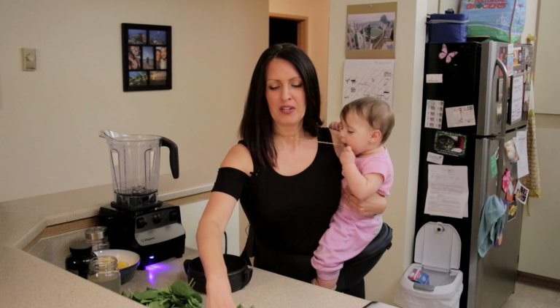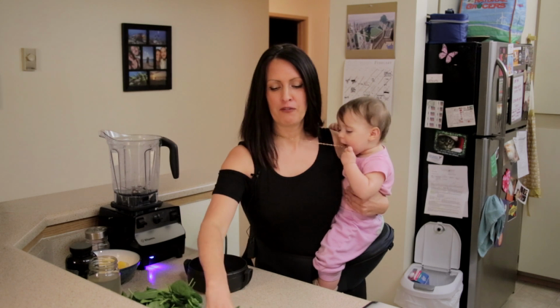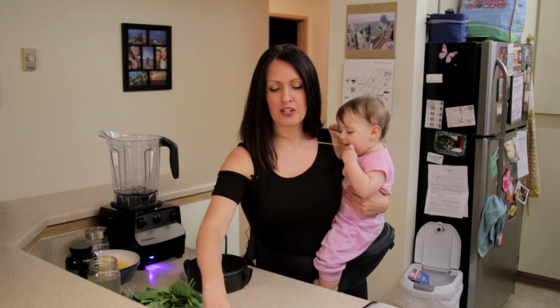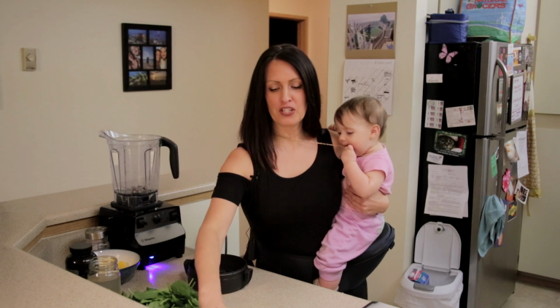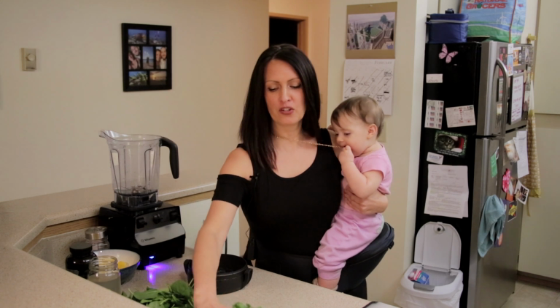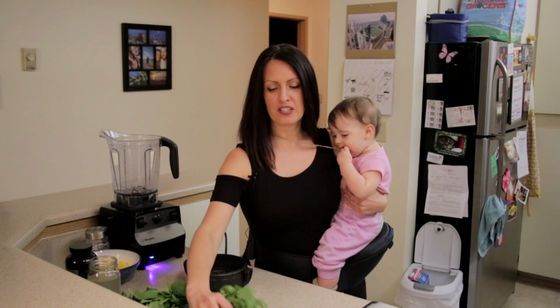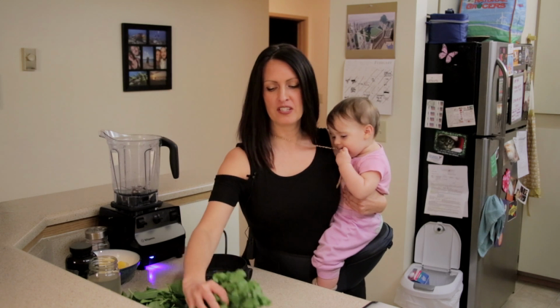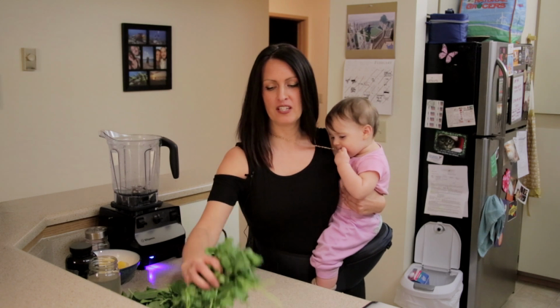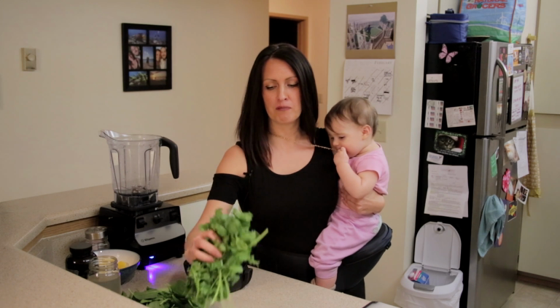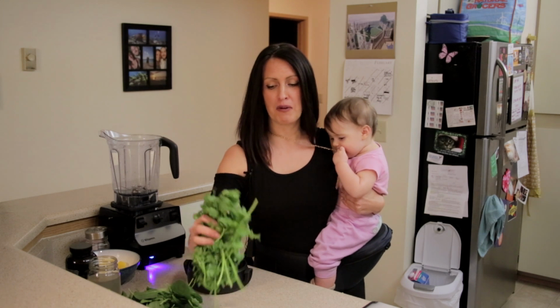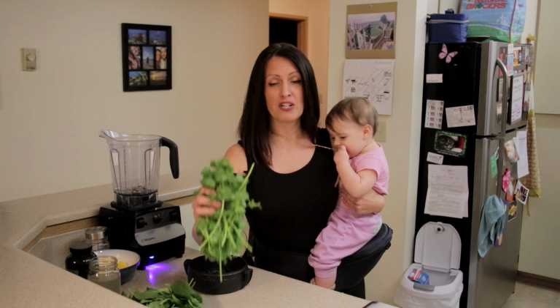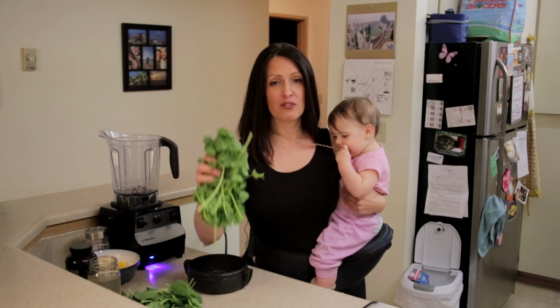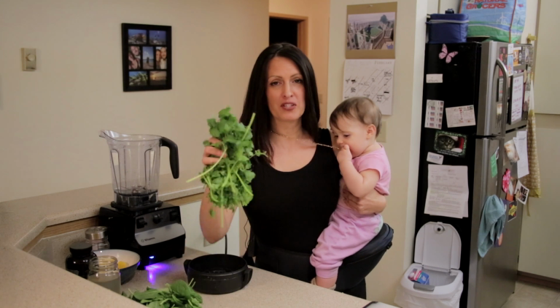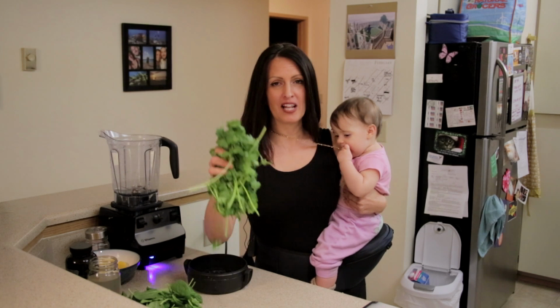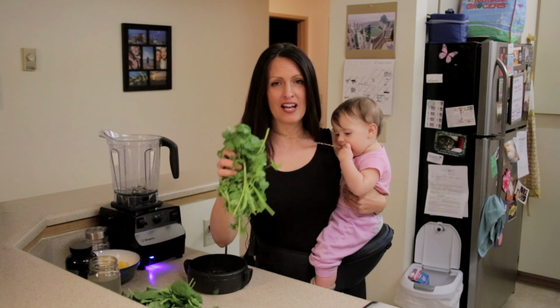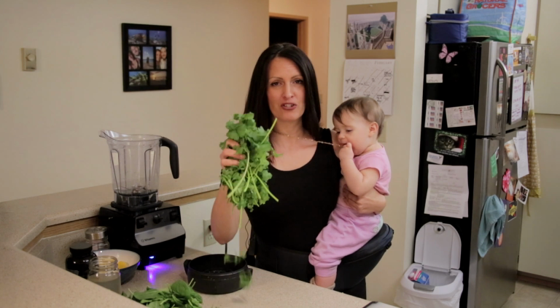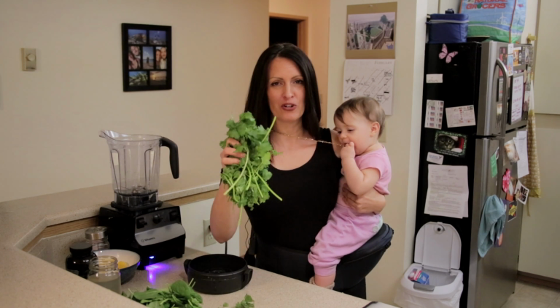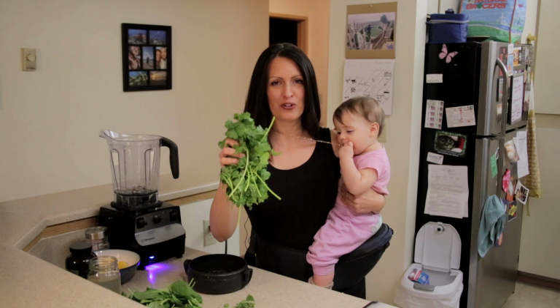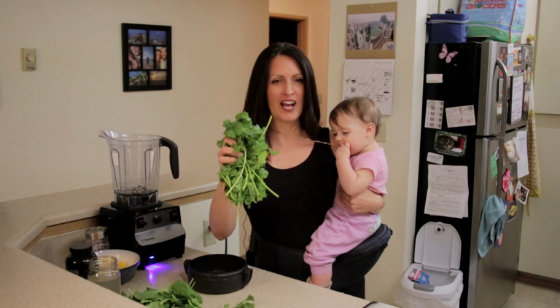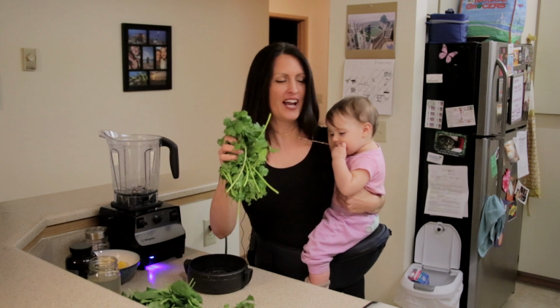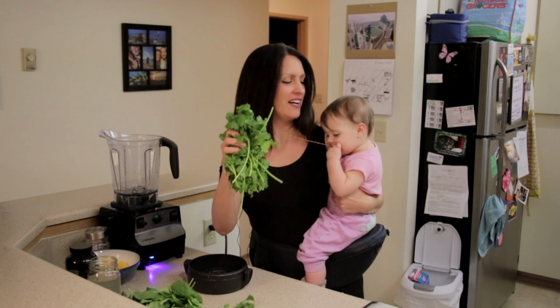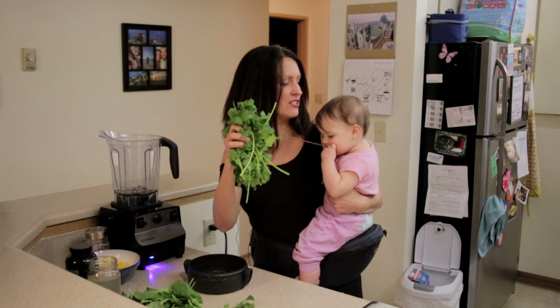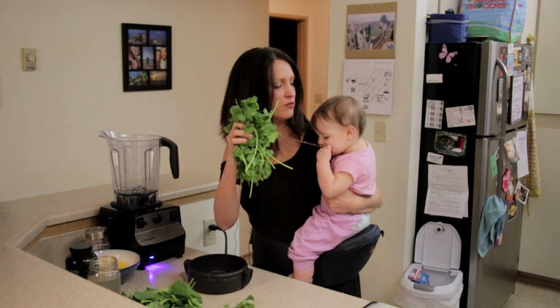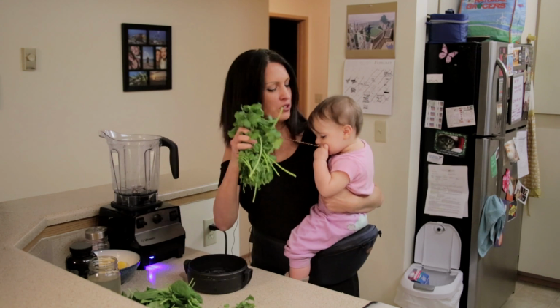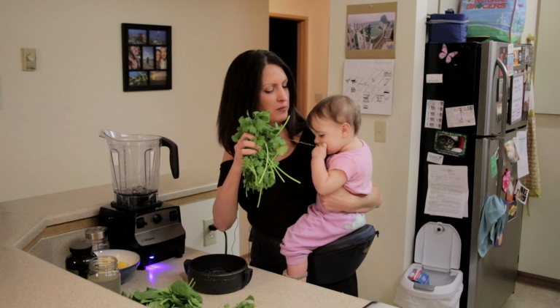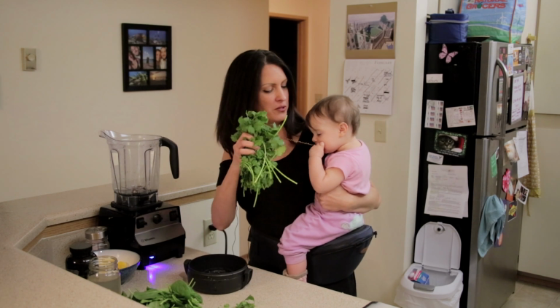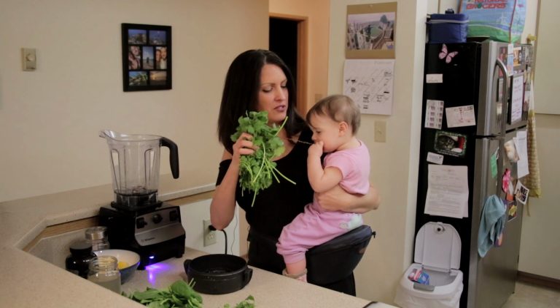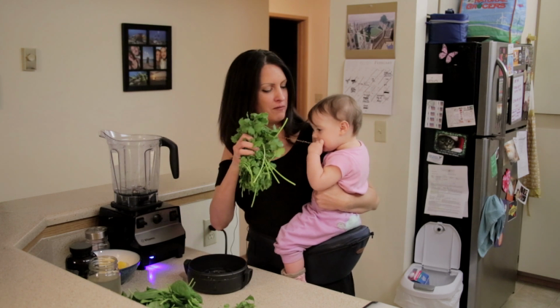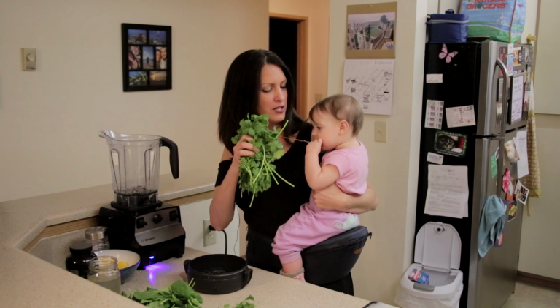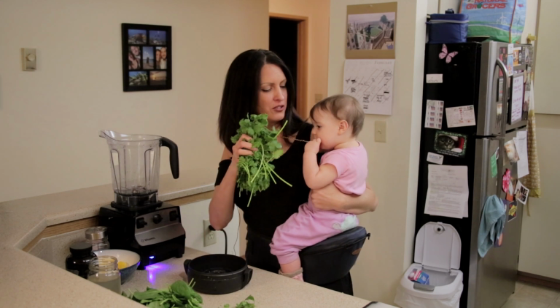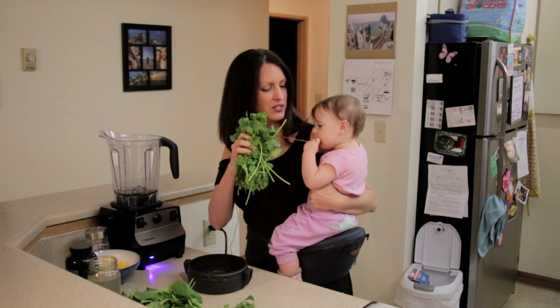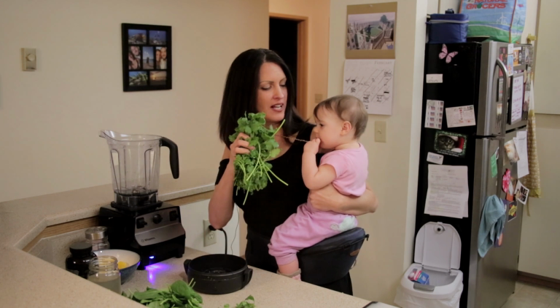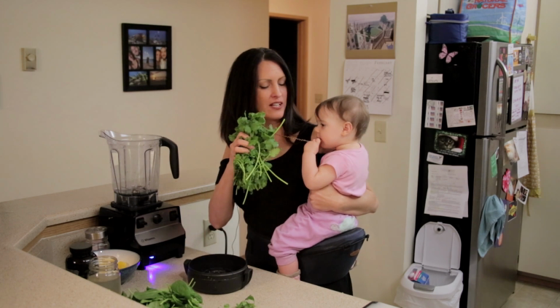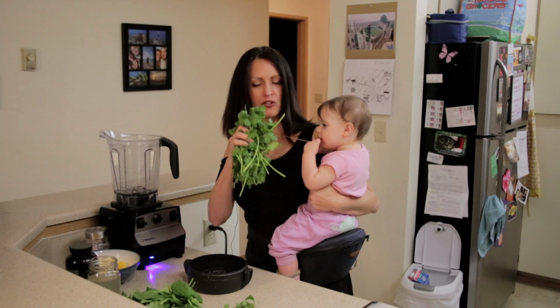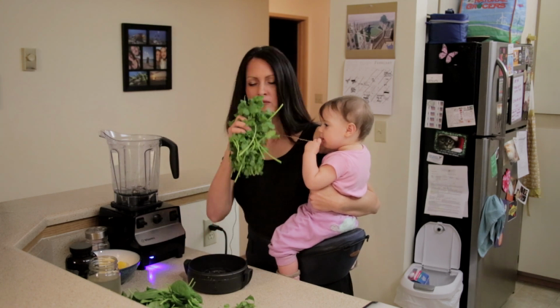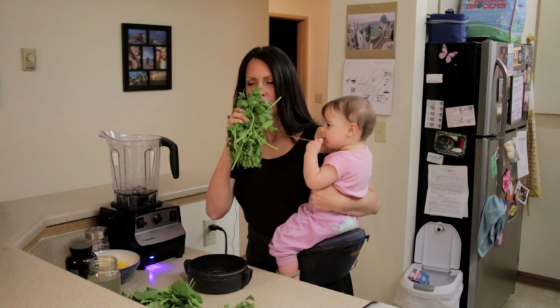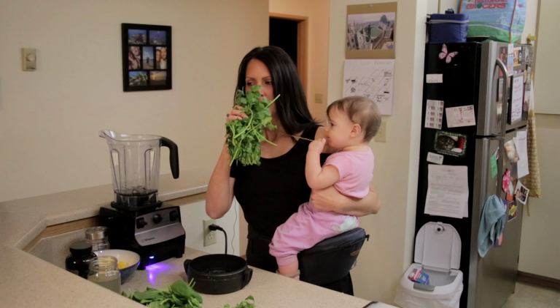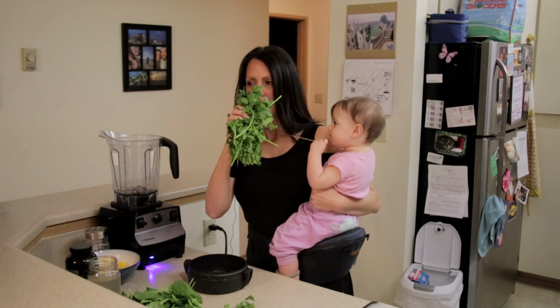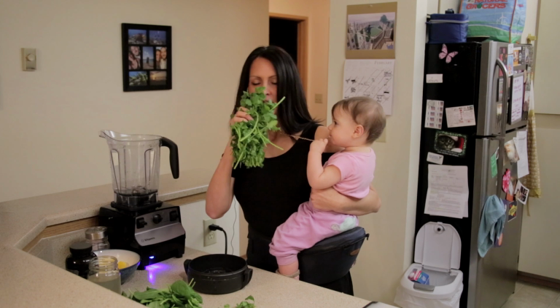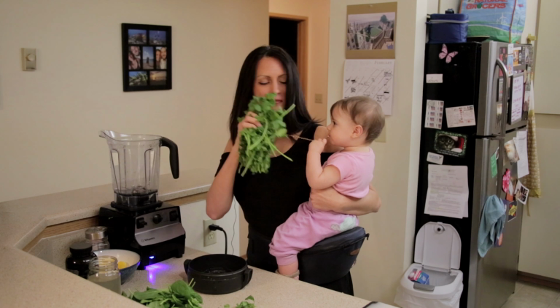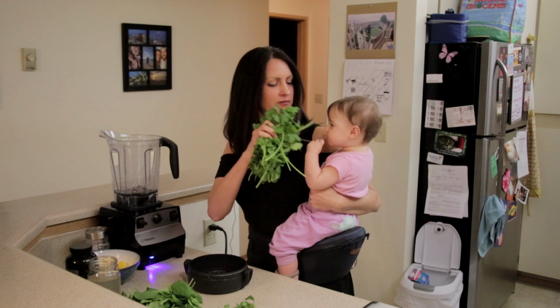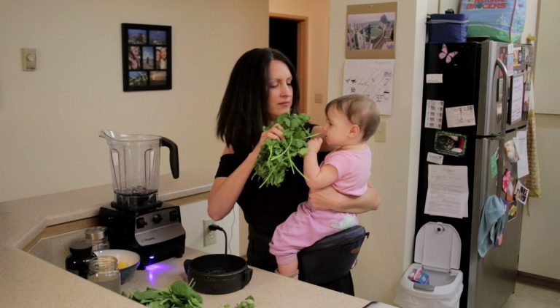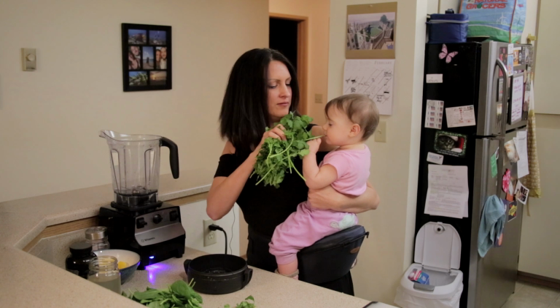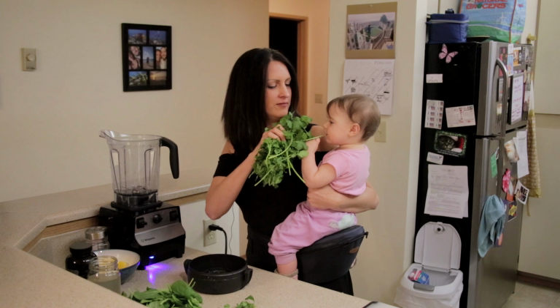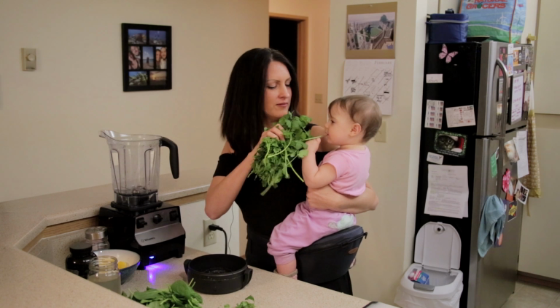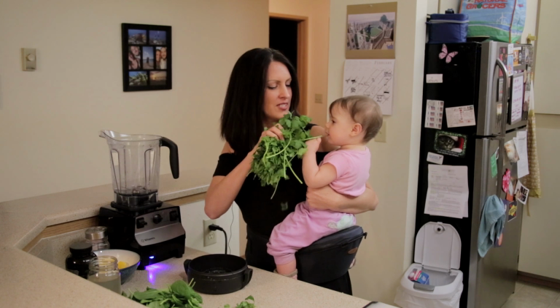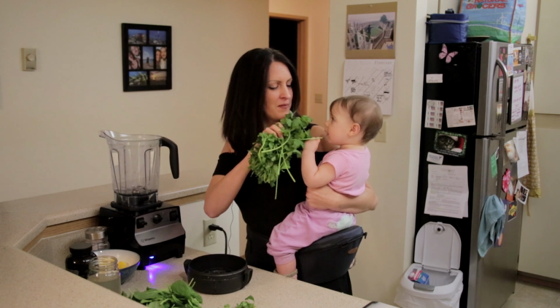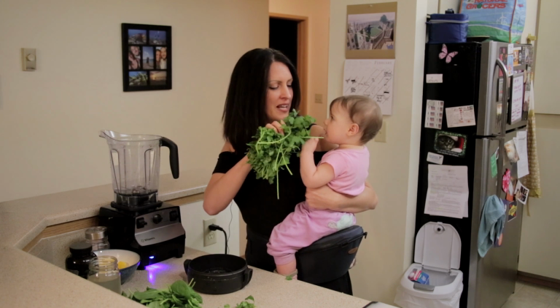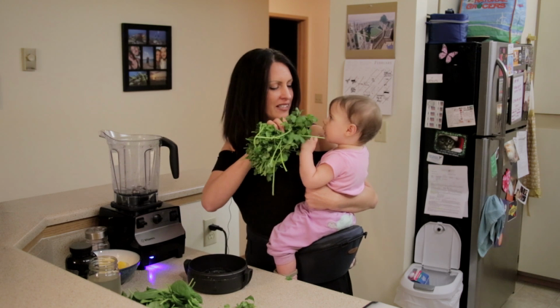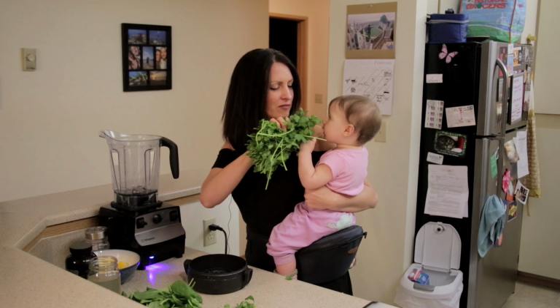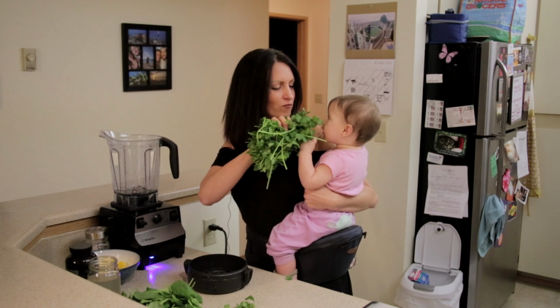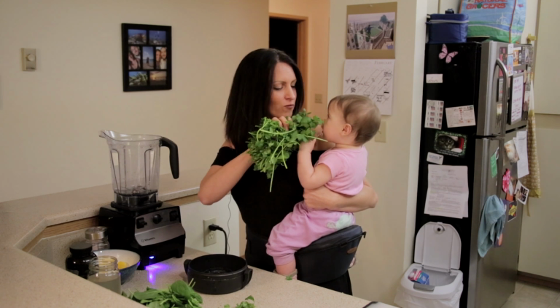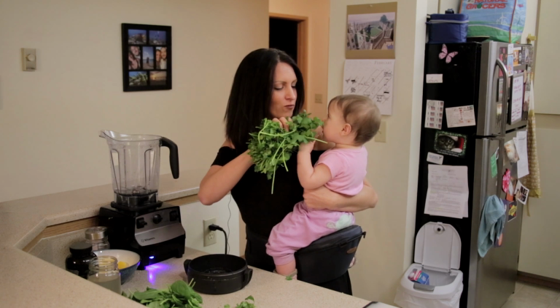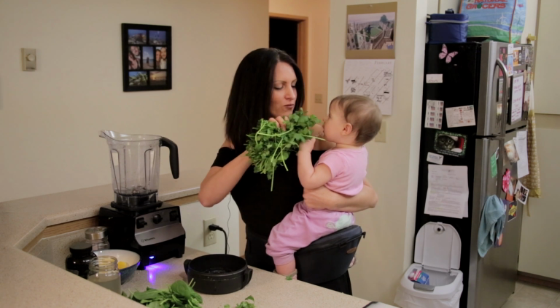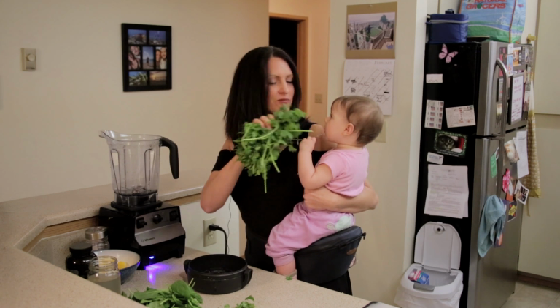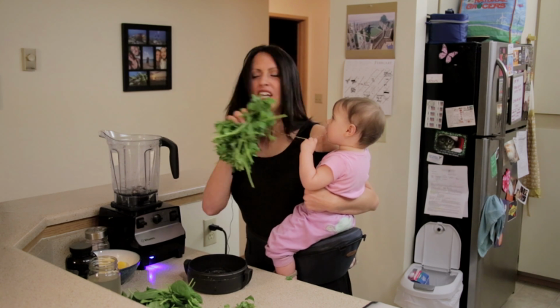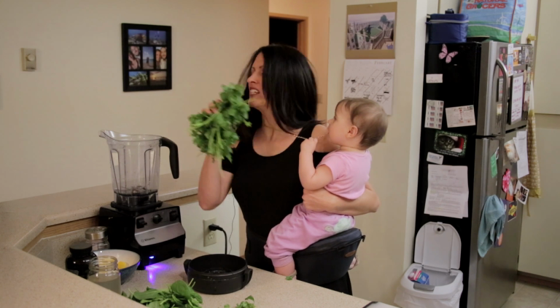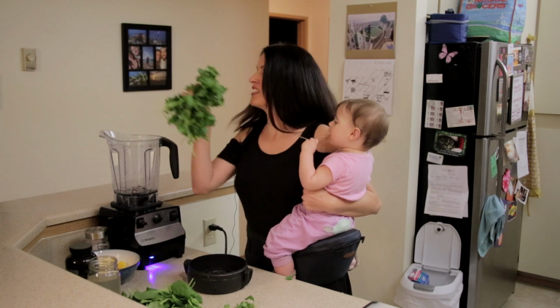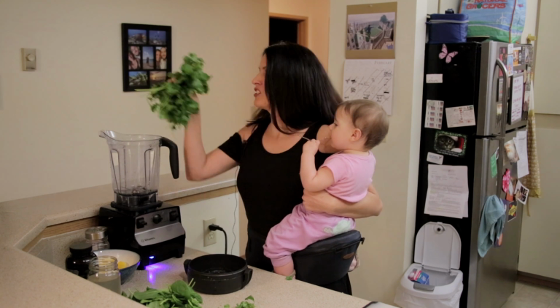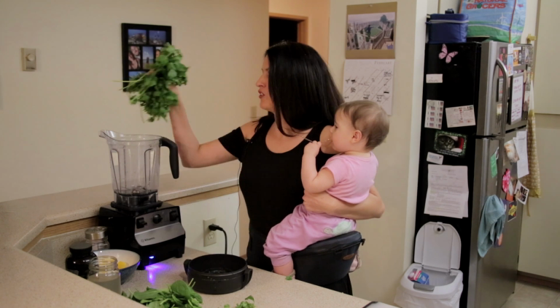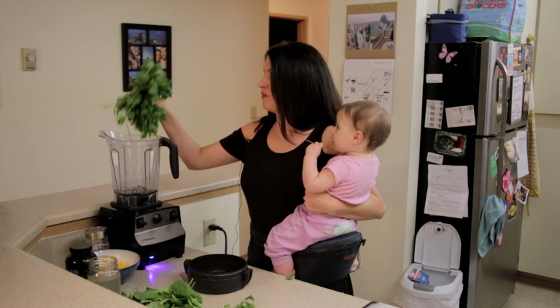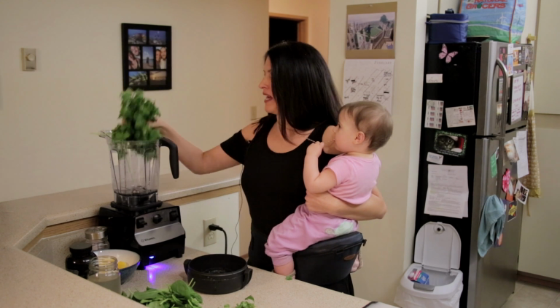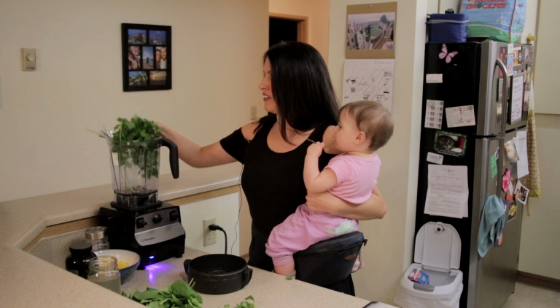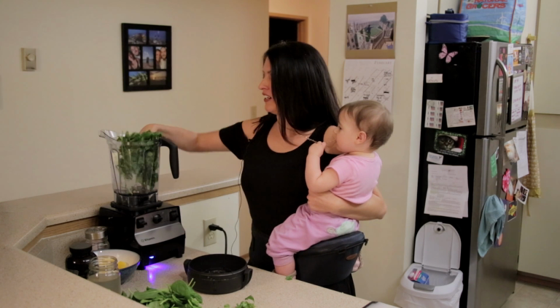First you're gonna need a bunch of cilantro, okay? So we're gonna put a bunch of cilantro — mmm, smell it — into the blender.